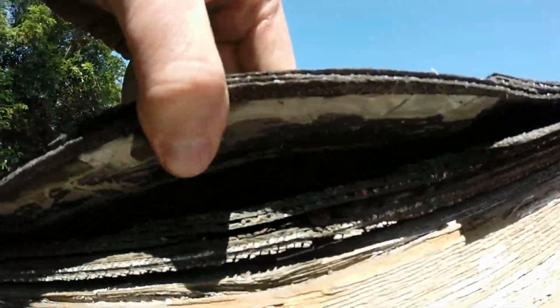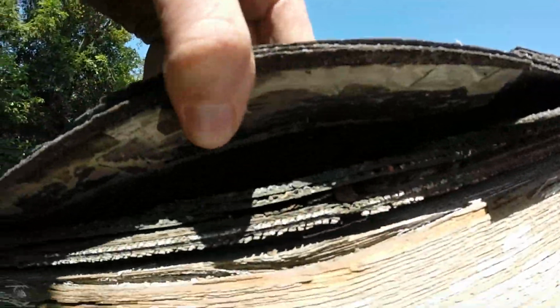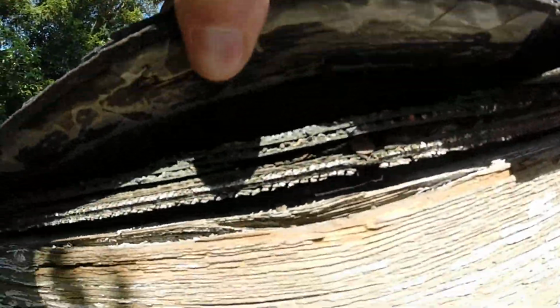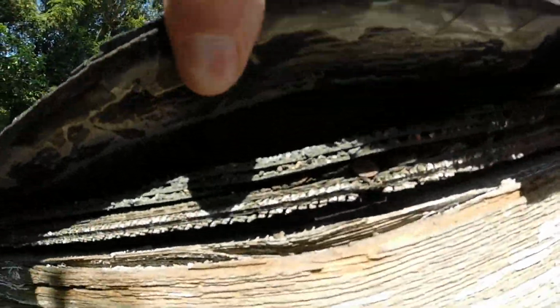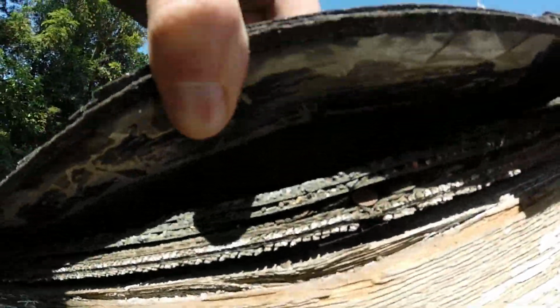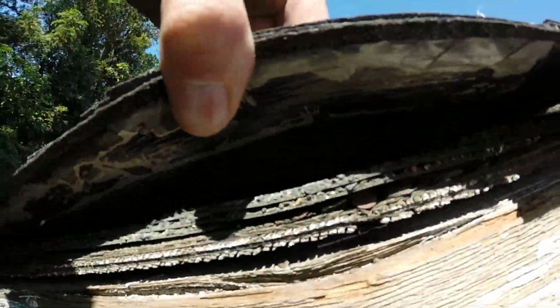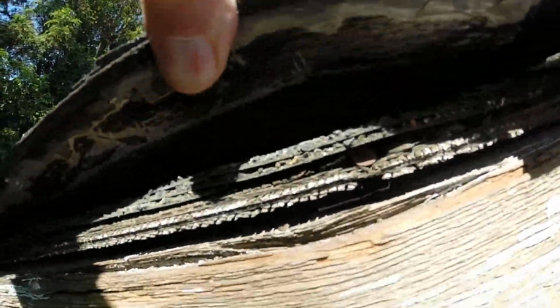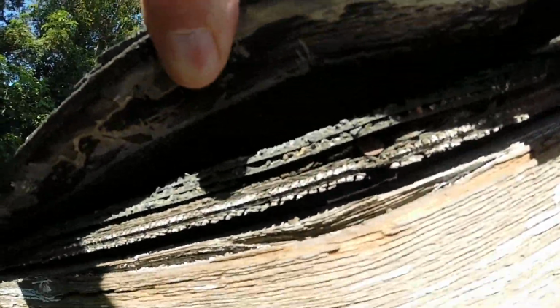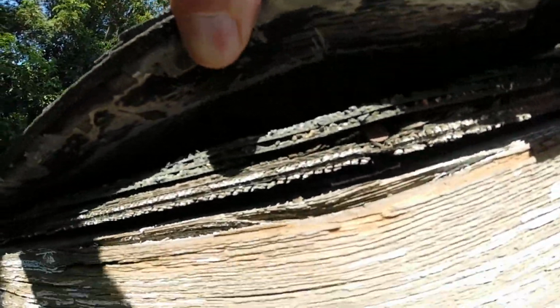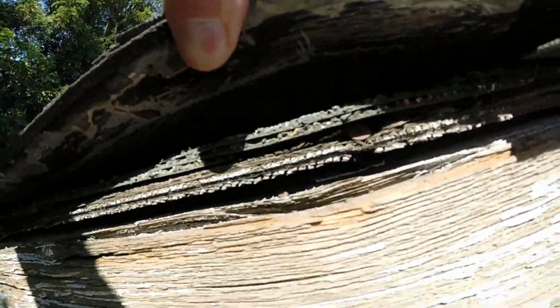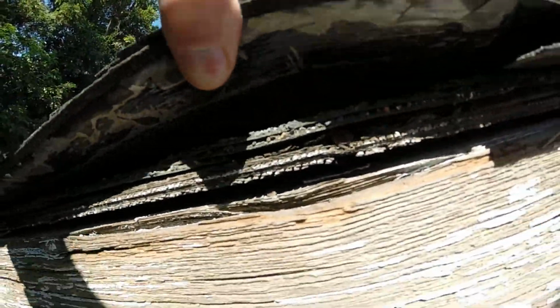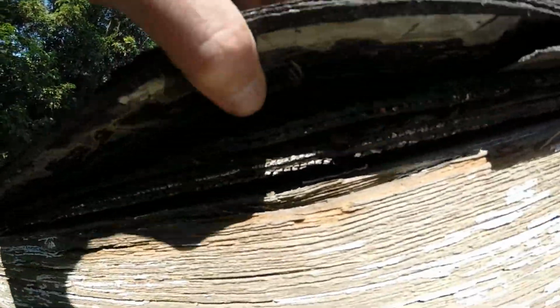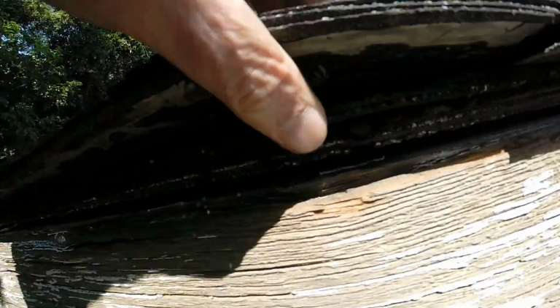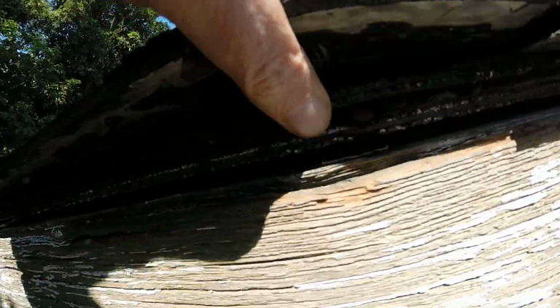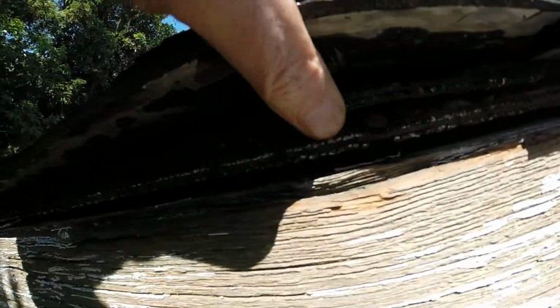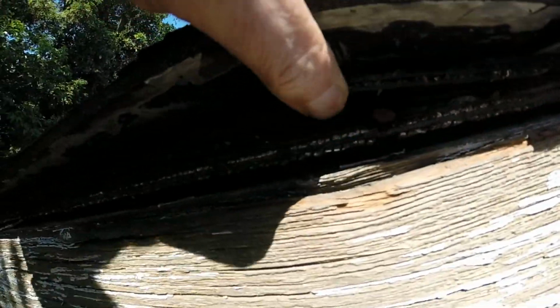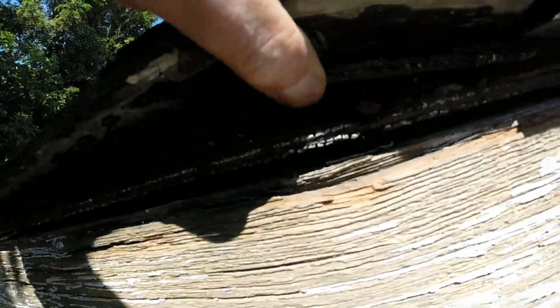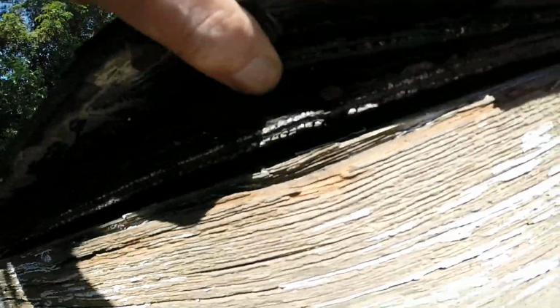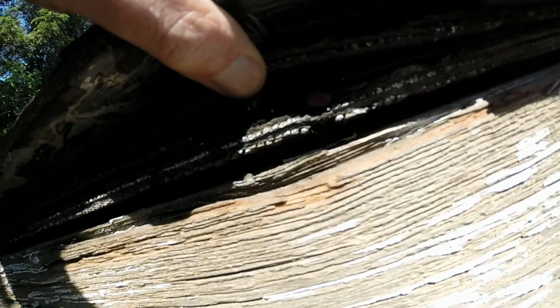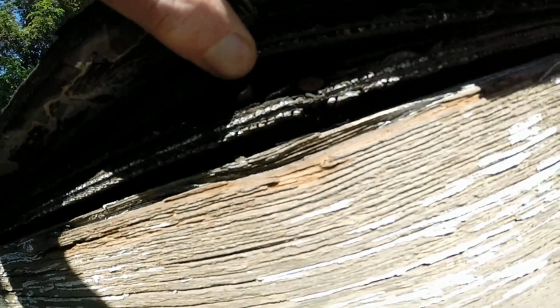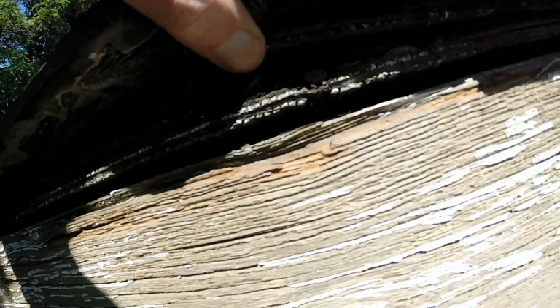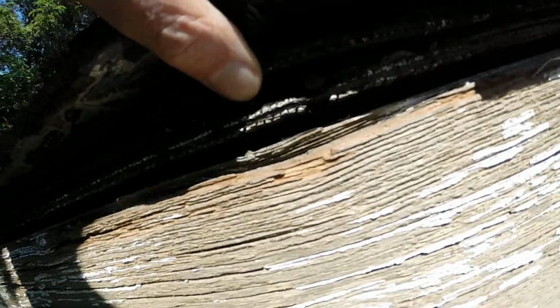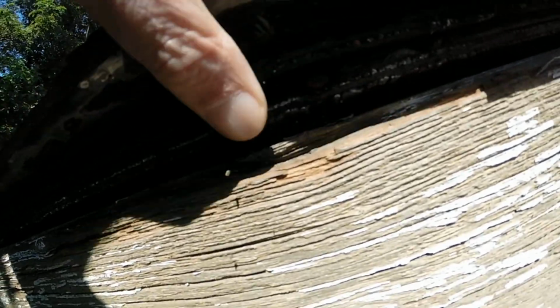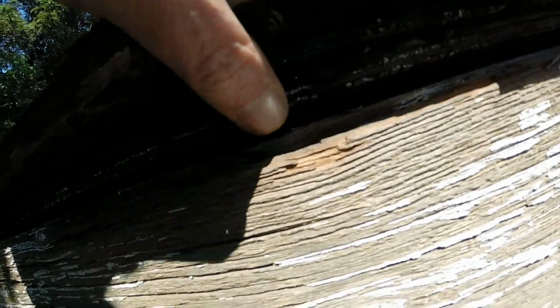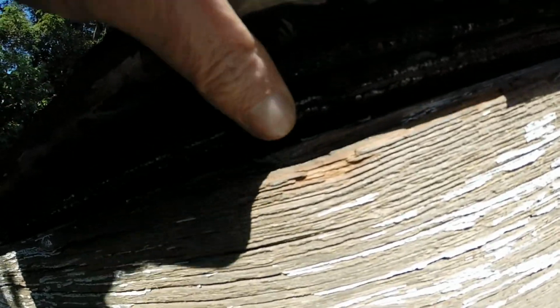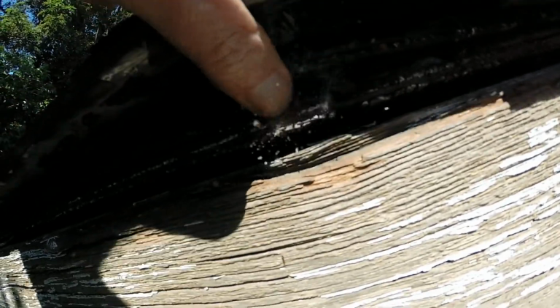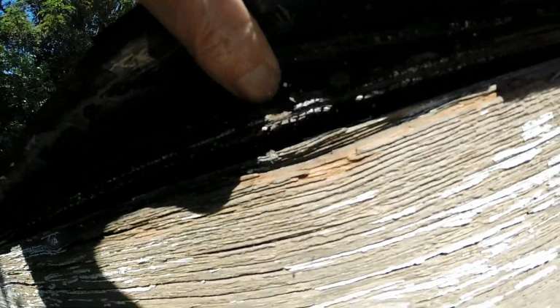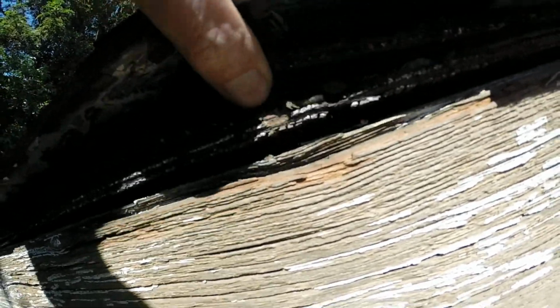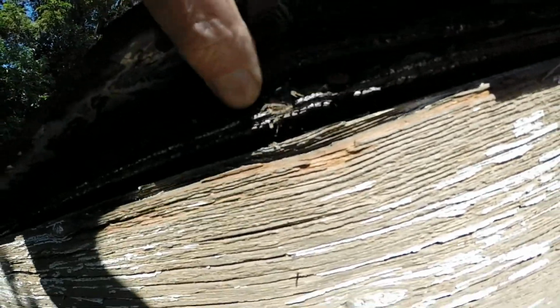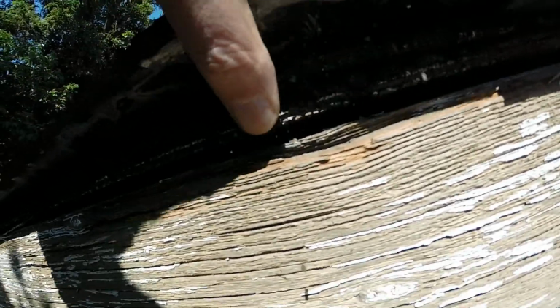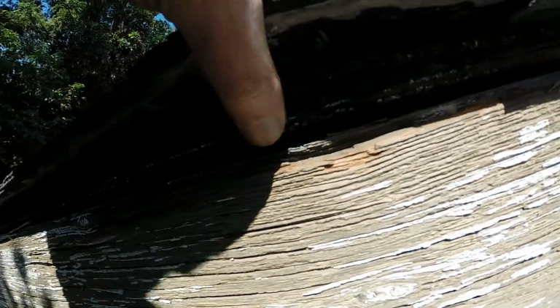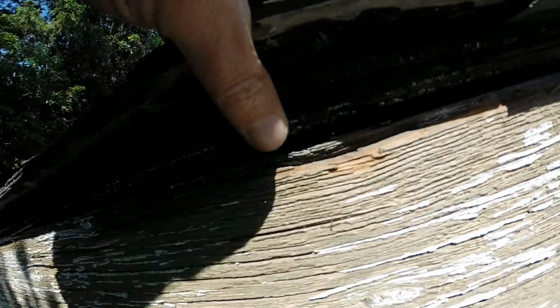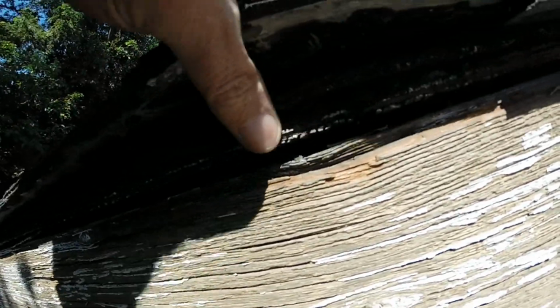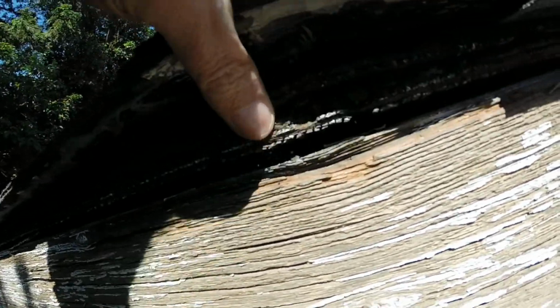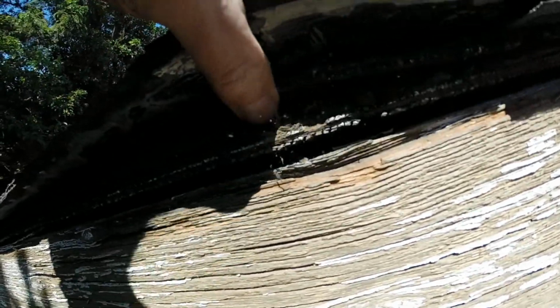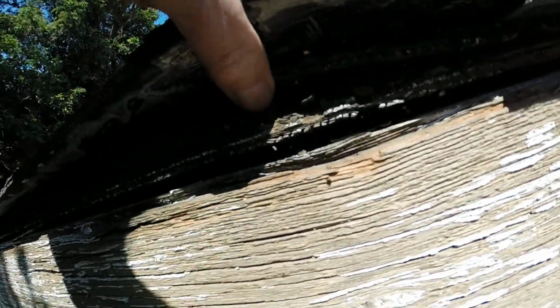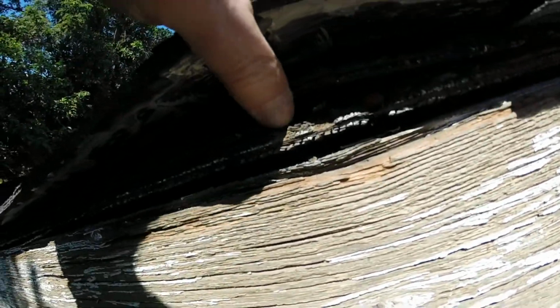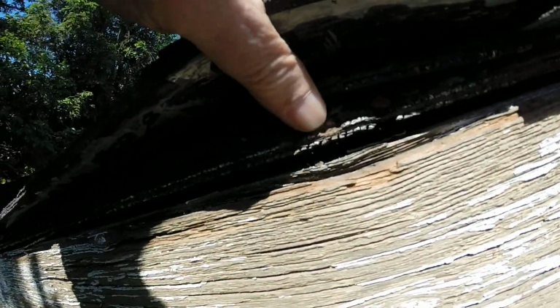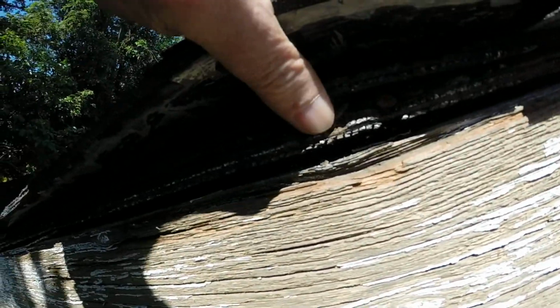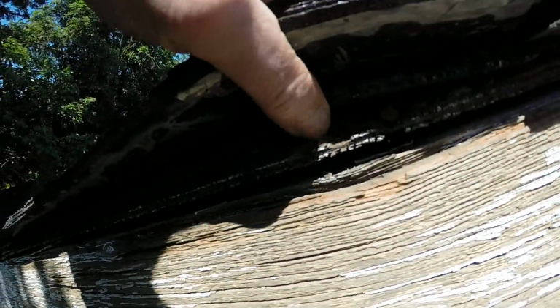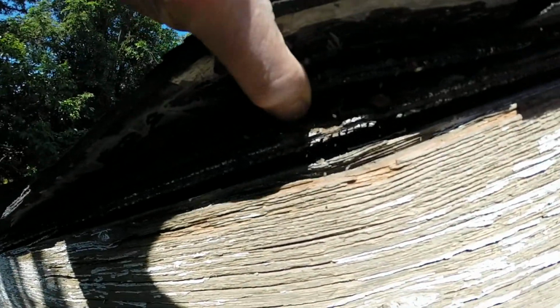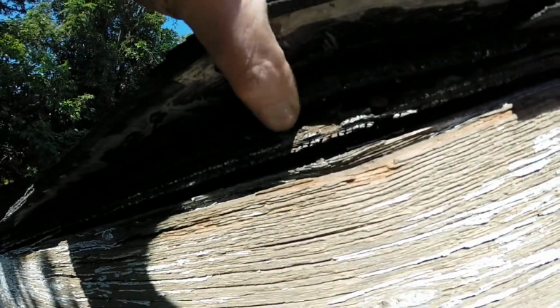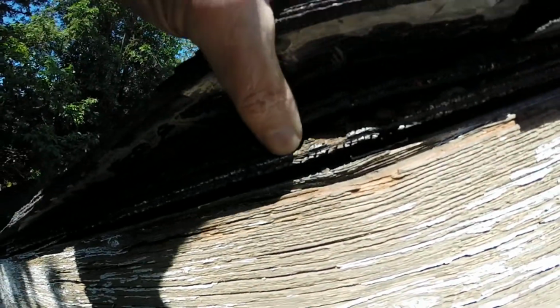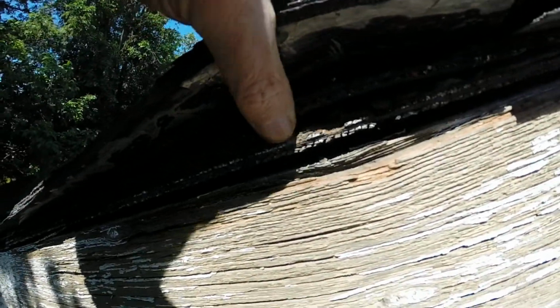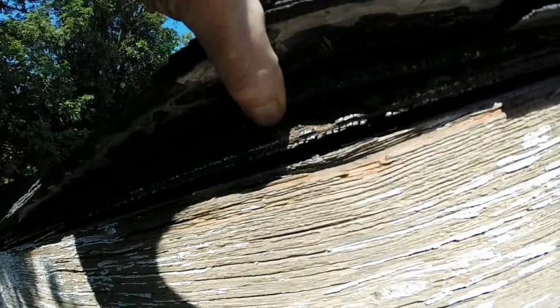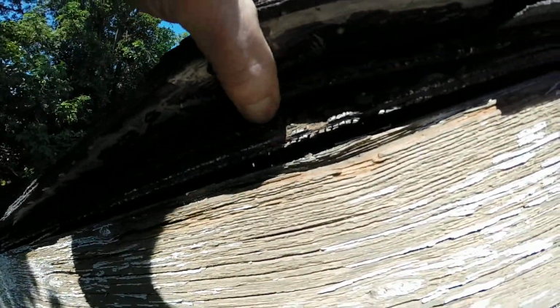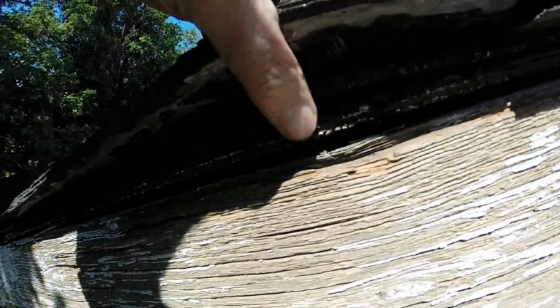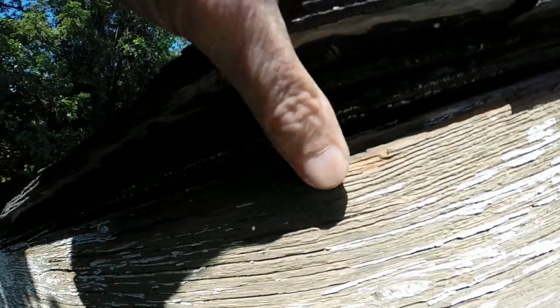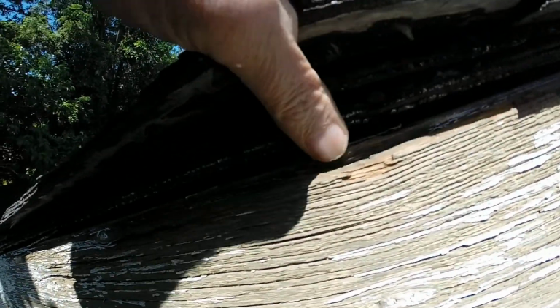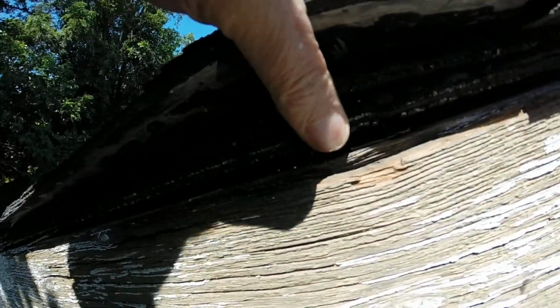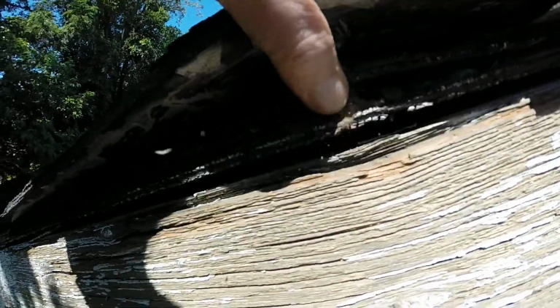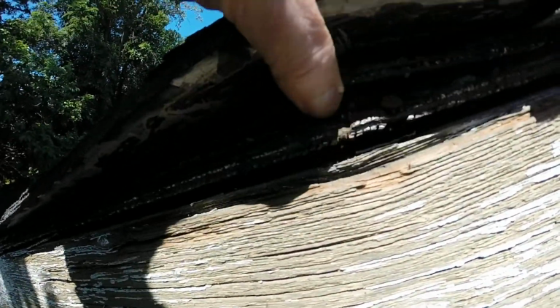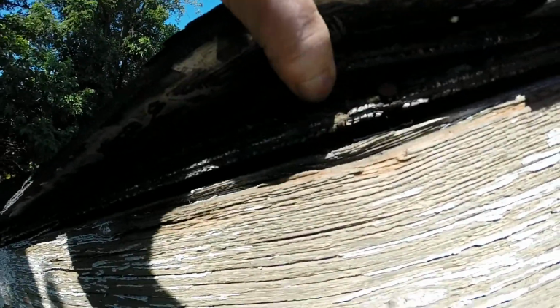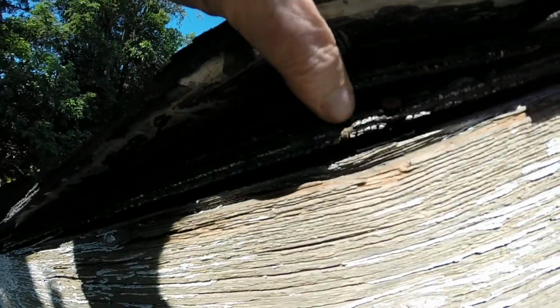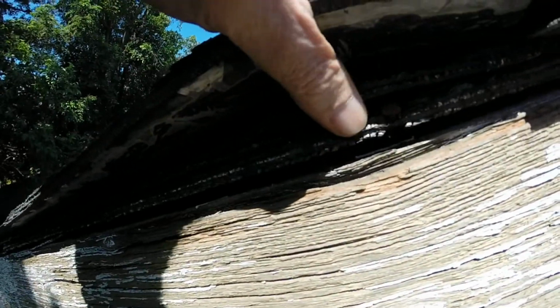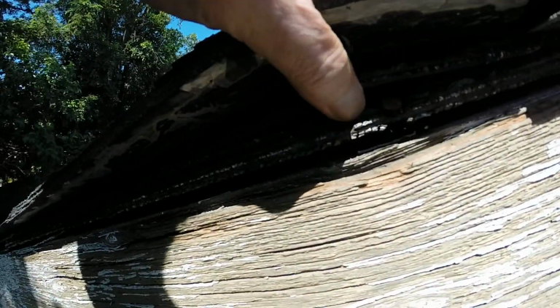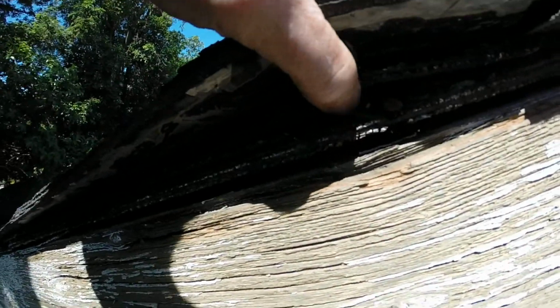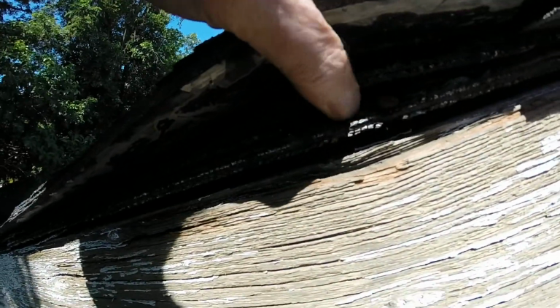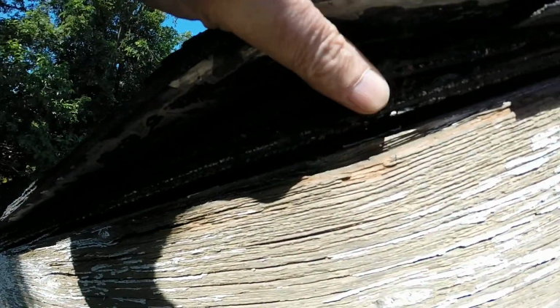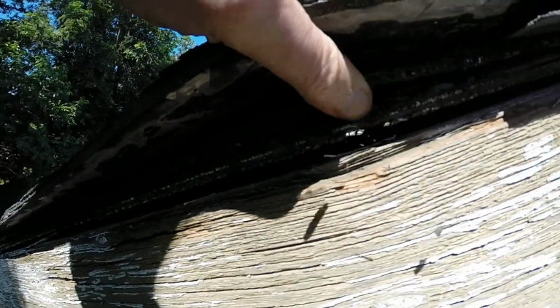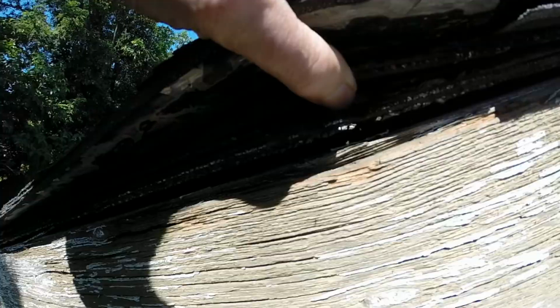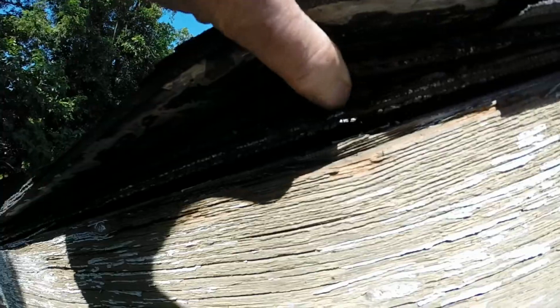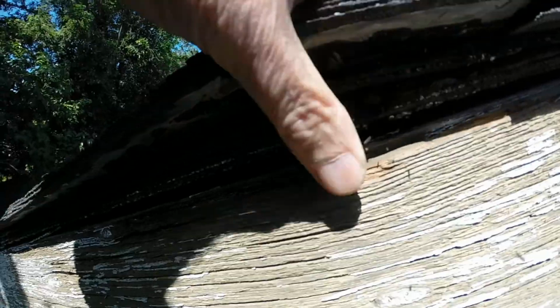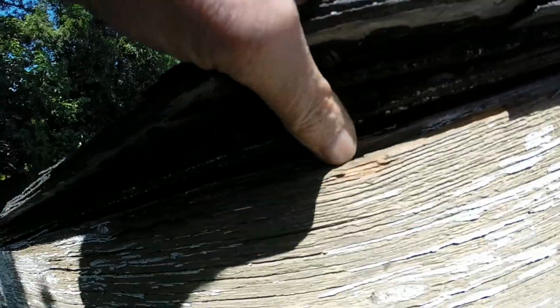Here's your plywood here. As you can see, it's just crumbling. The nails are popping out.